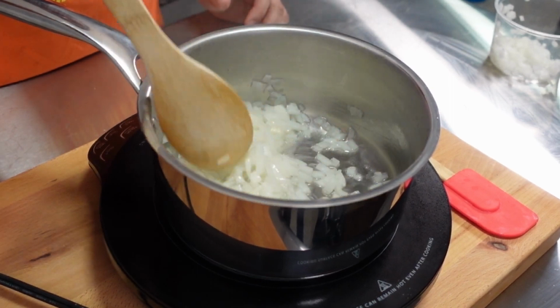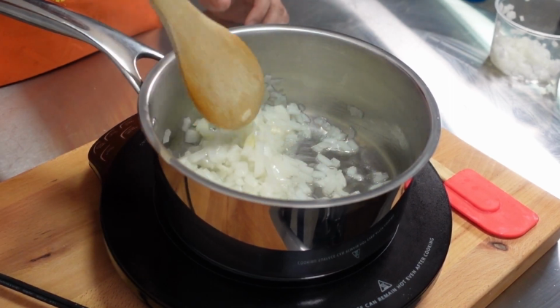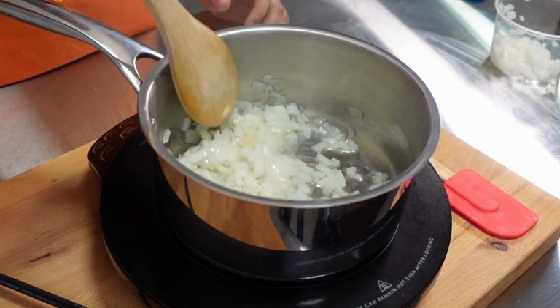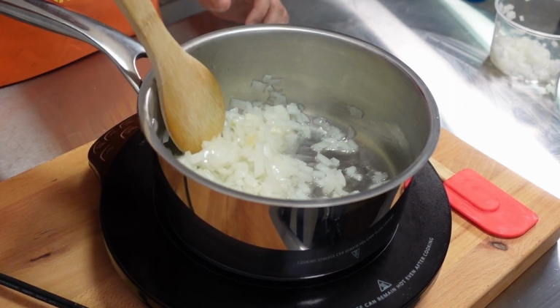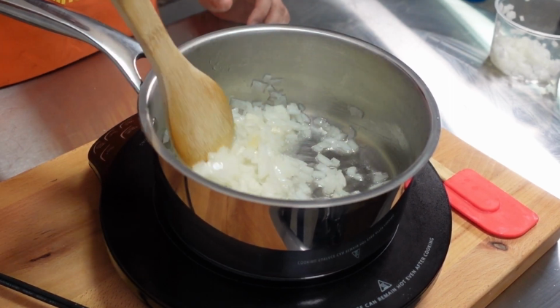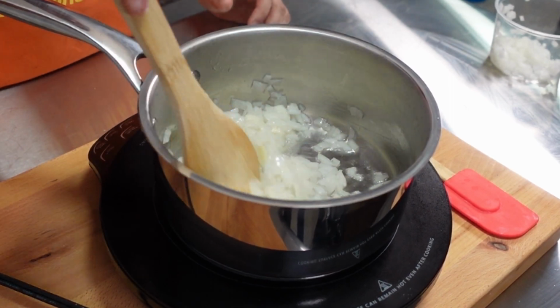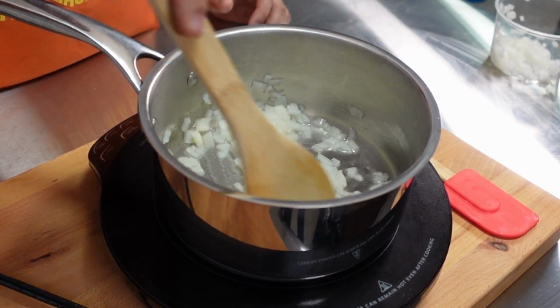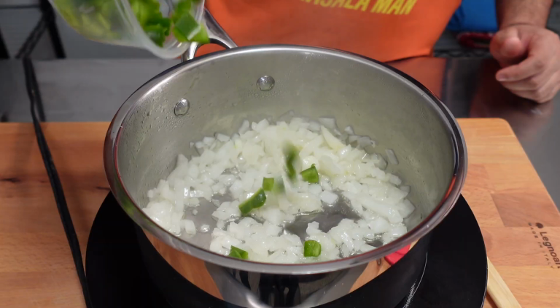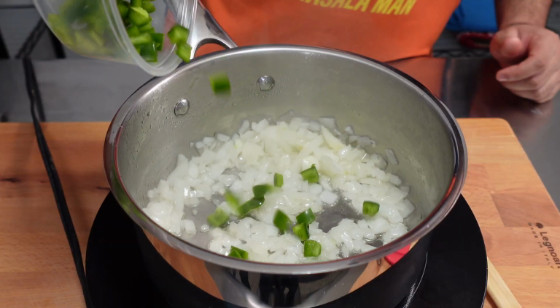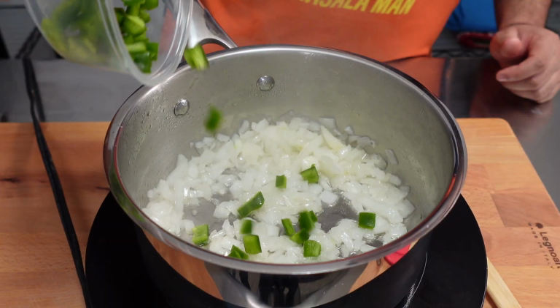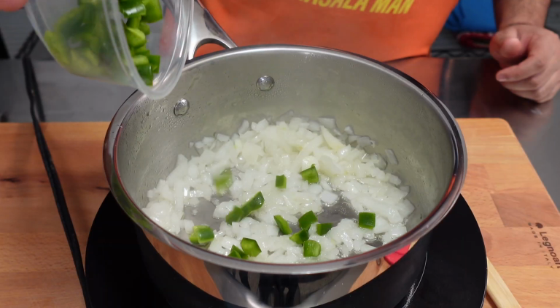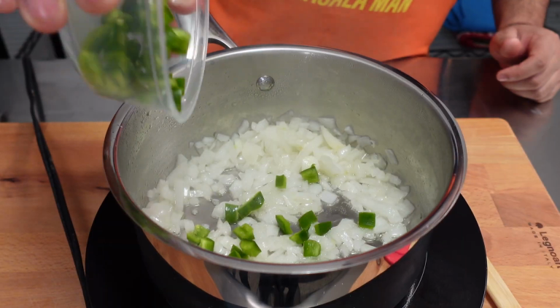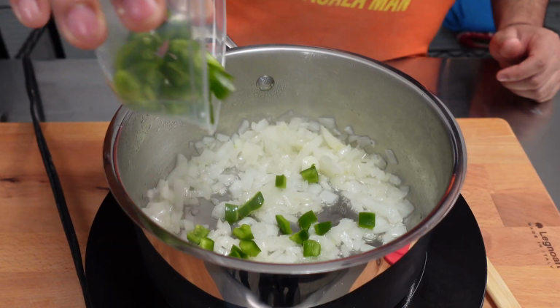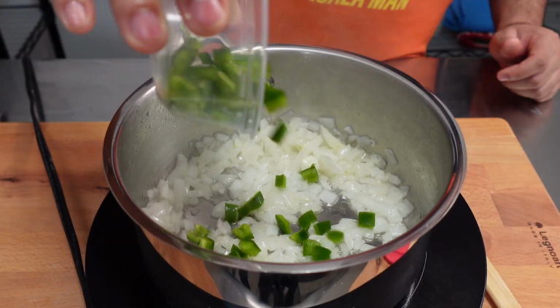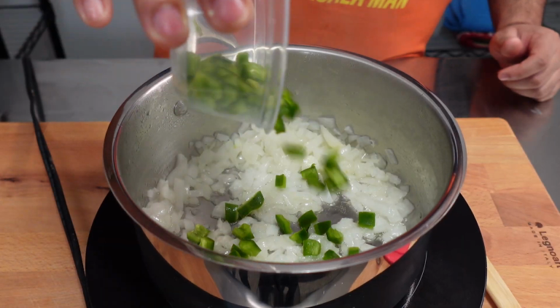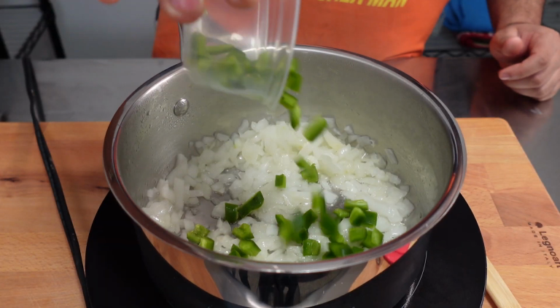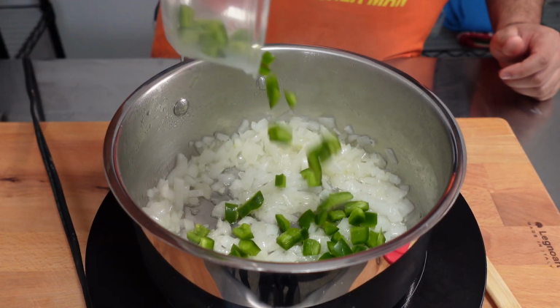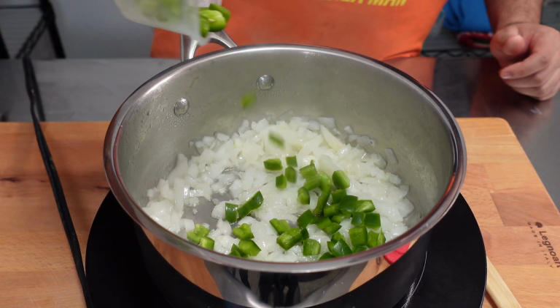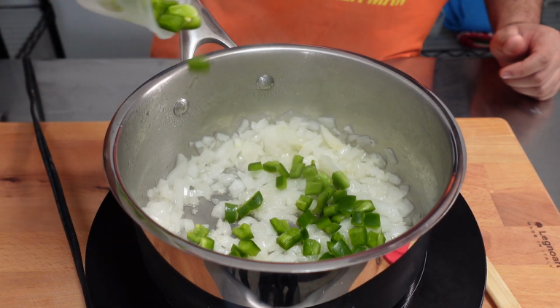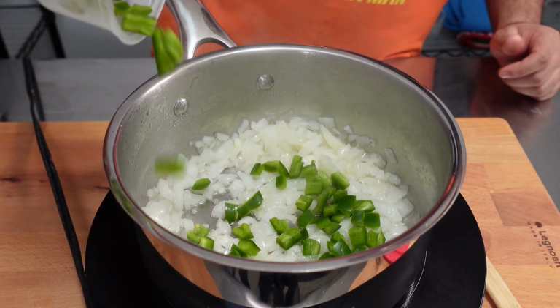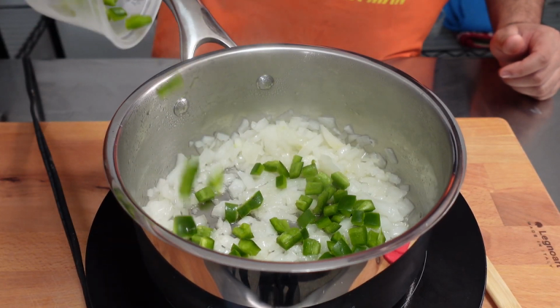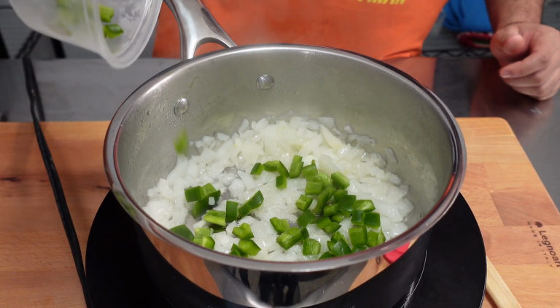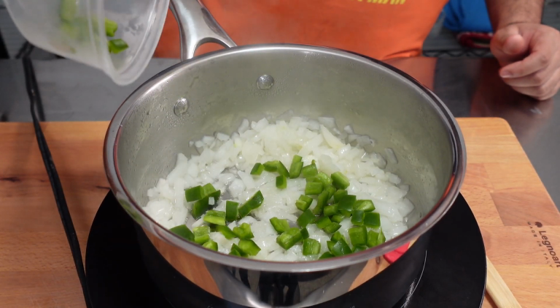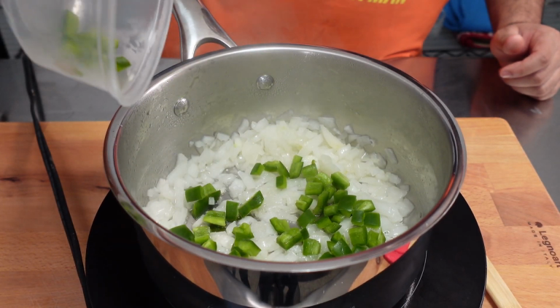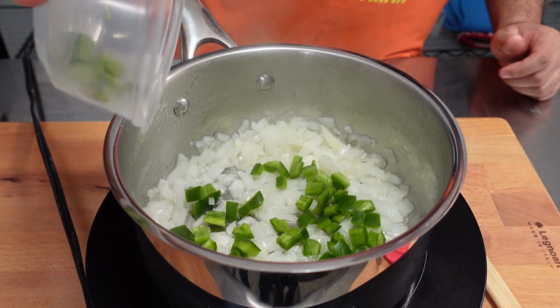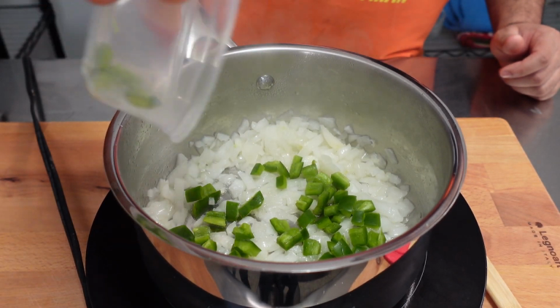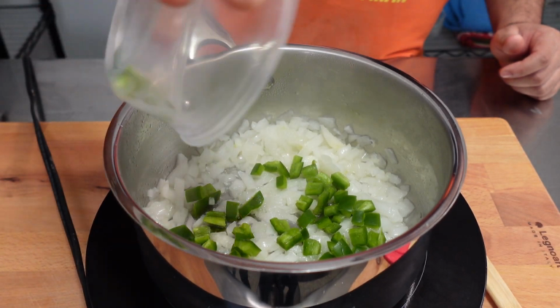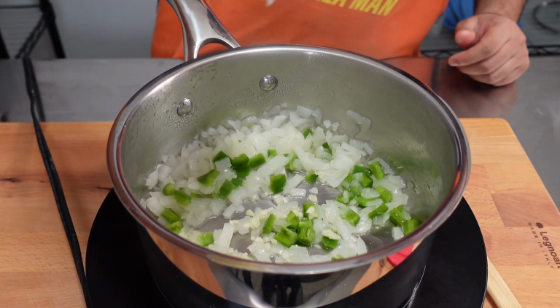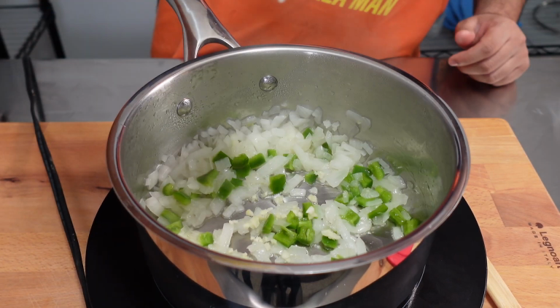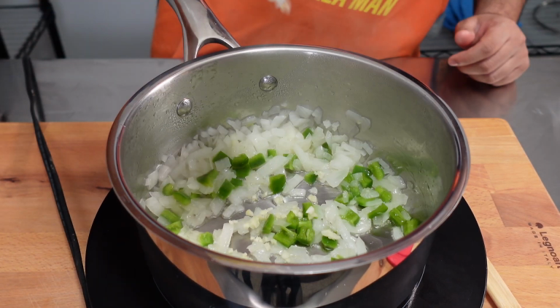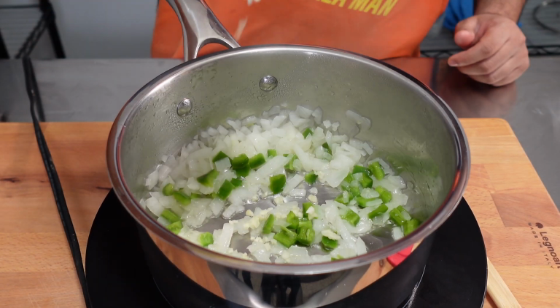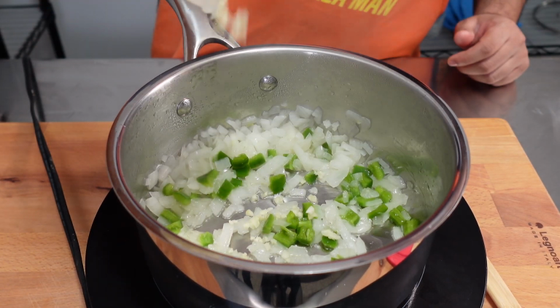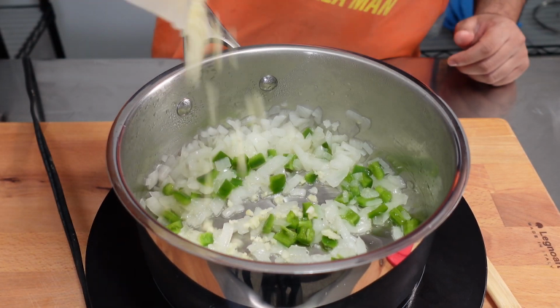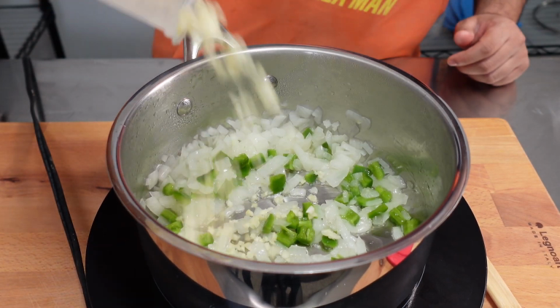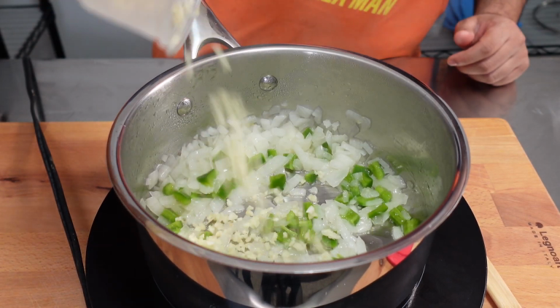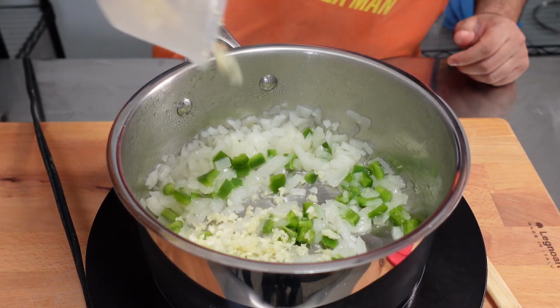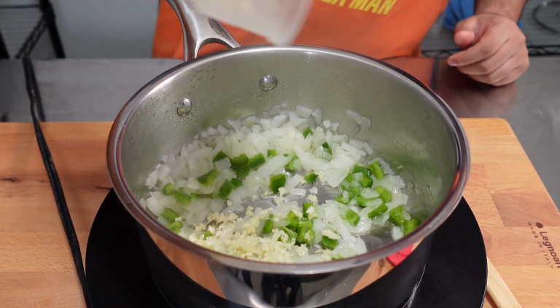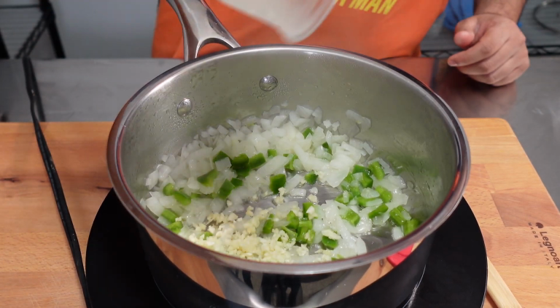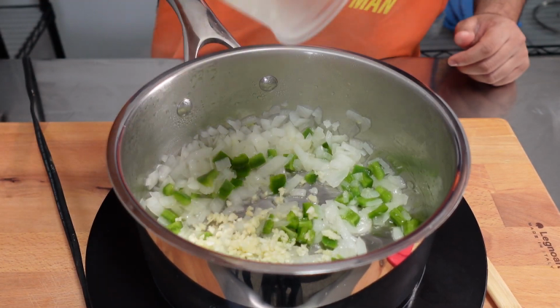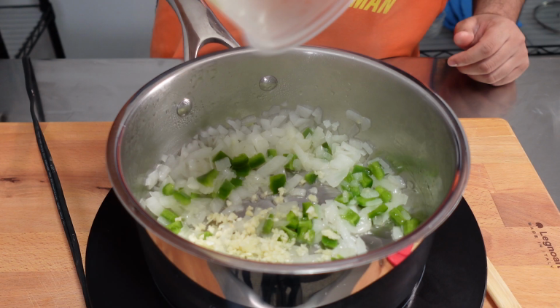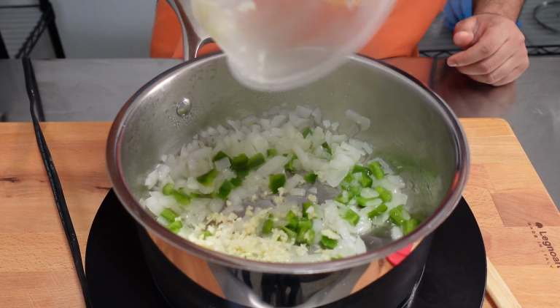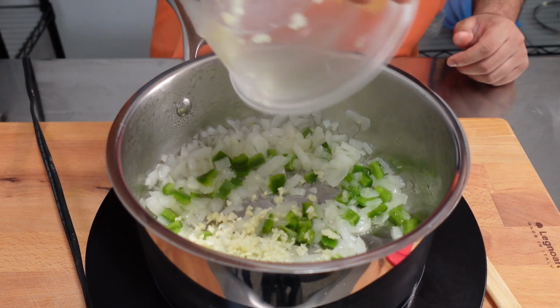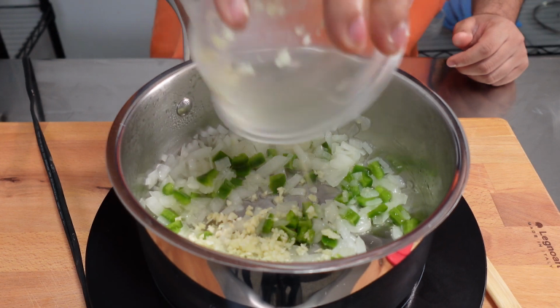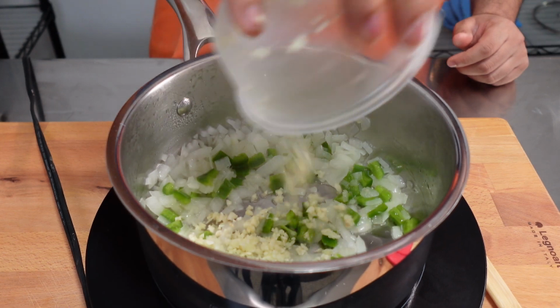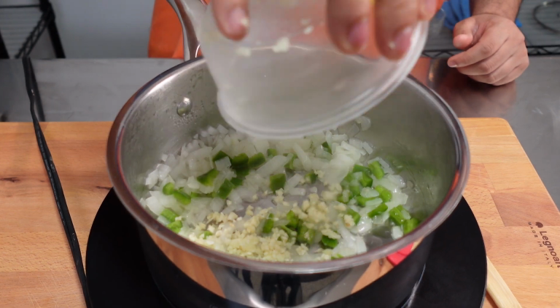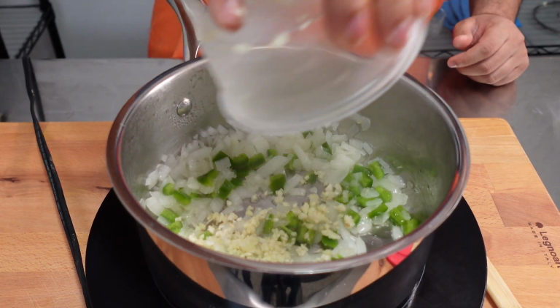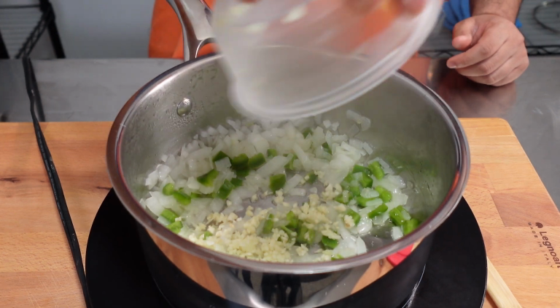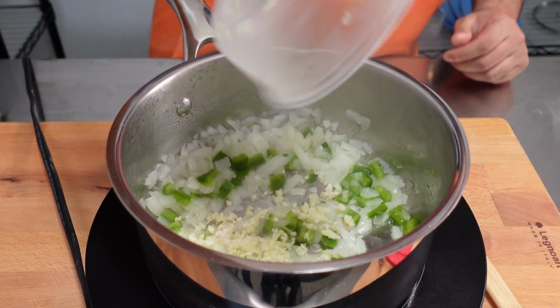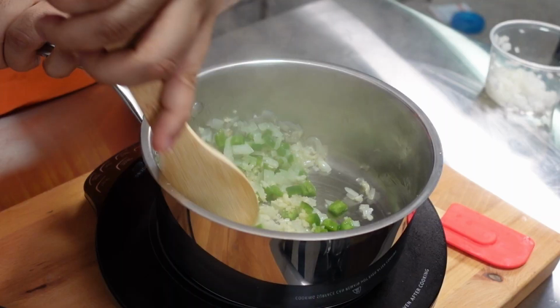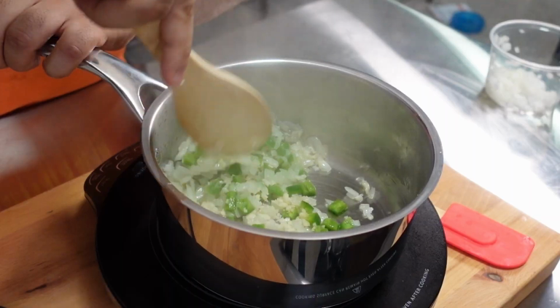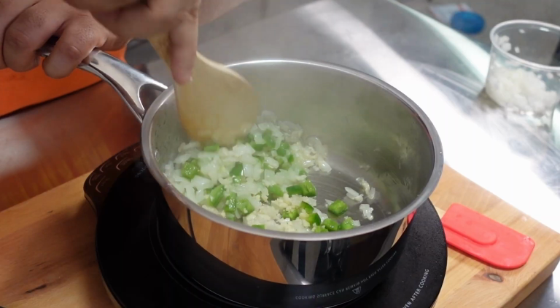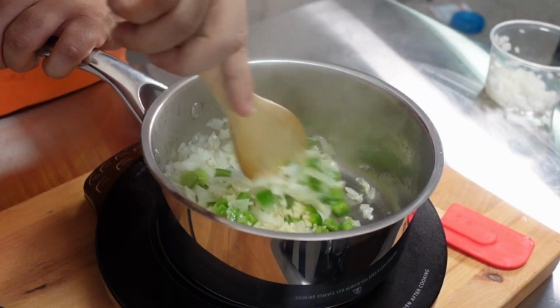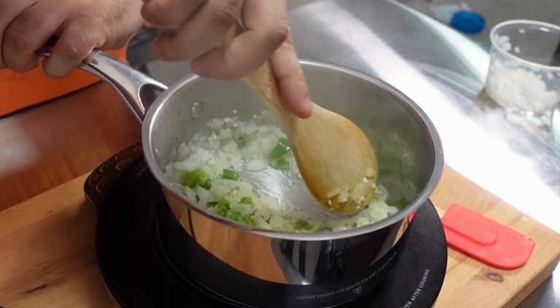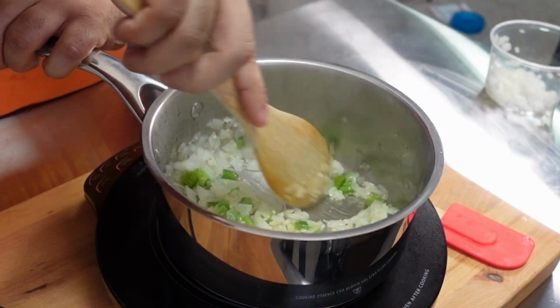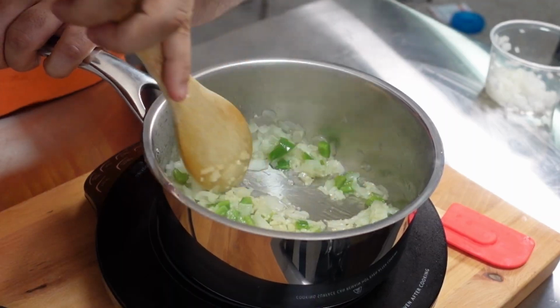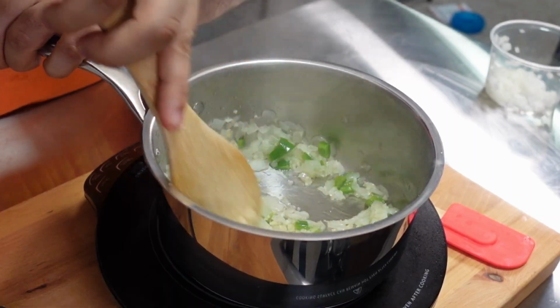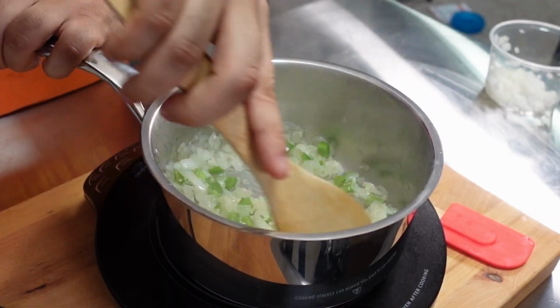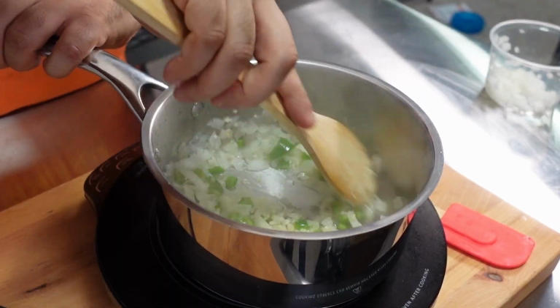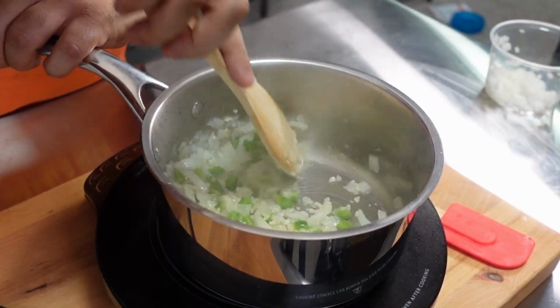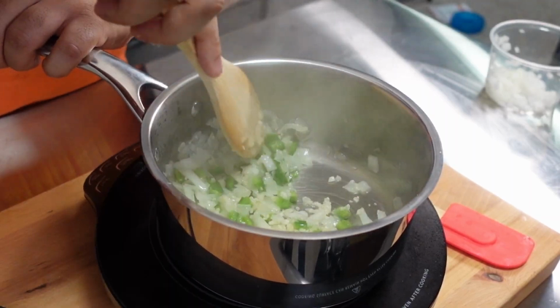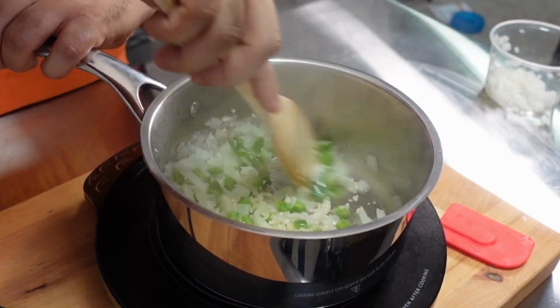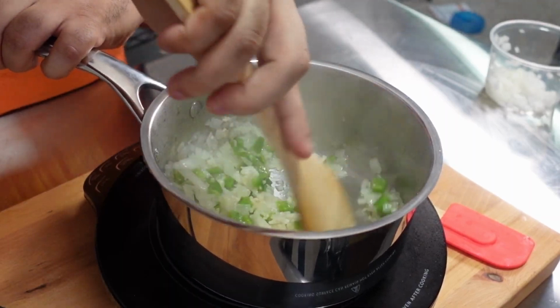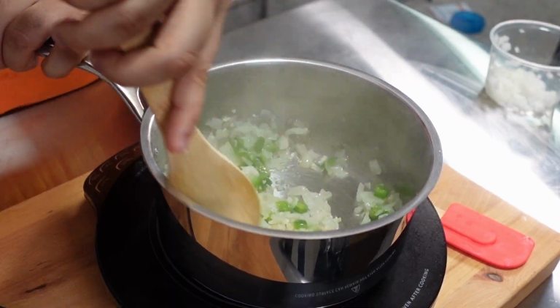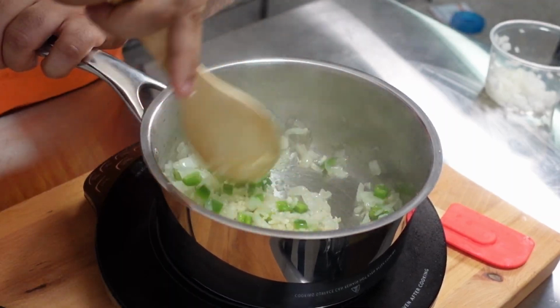Next, add in one diced jalapeño and two cloves of finely chopped garlic and sauté till the raw garlic smell is gone.